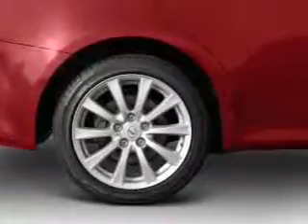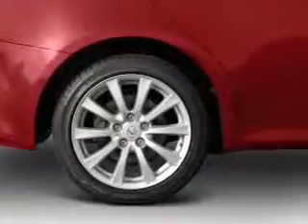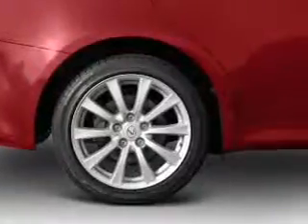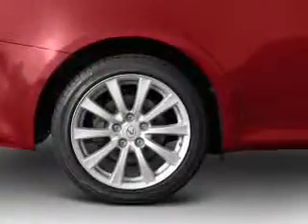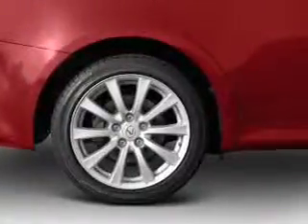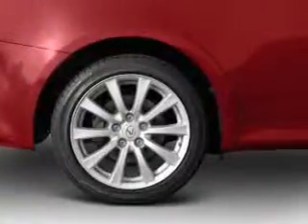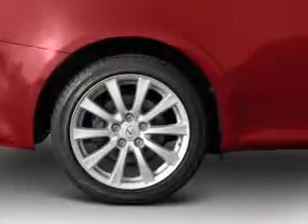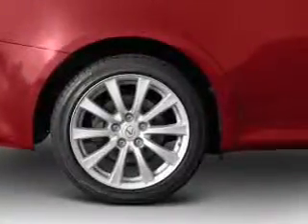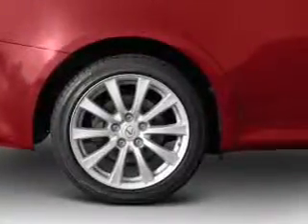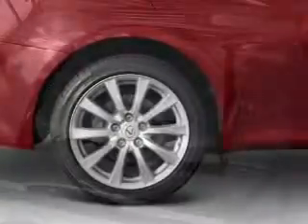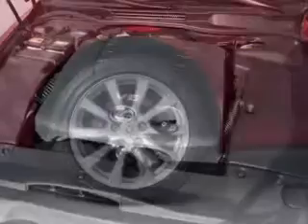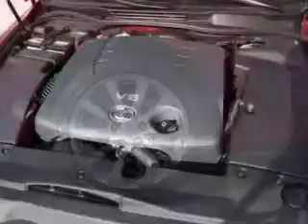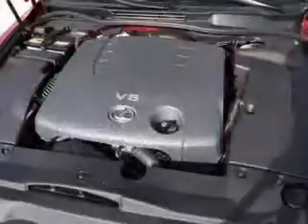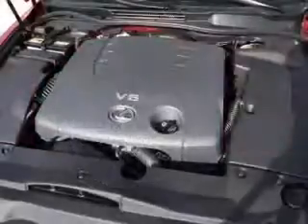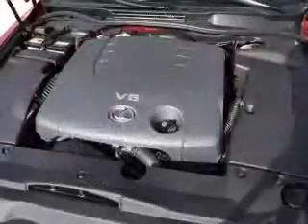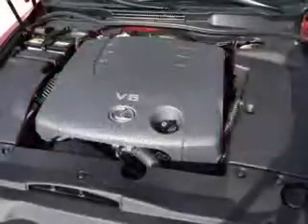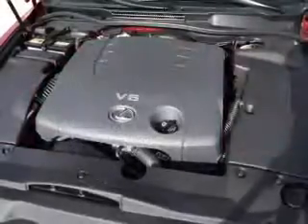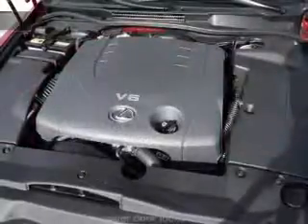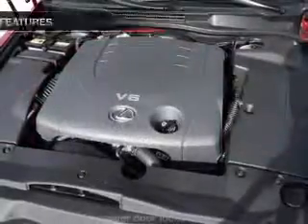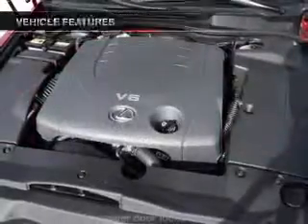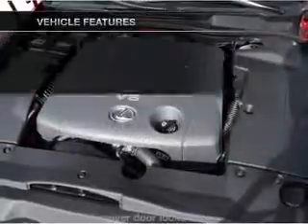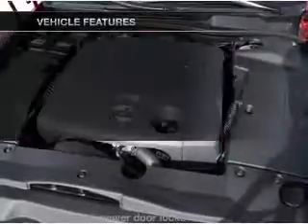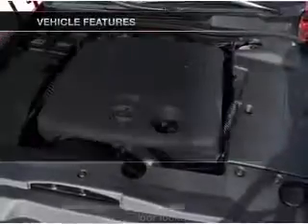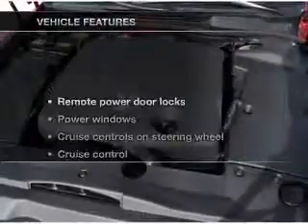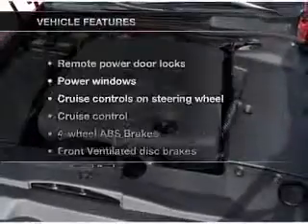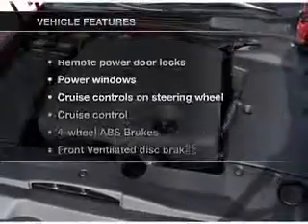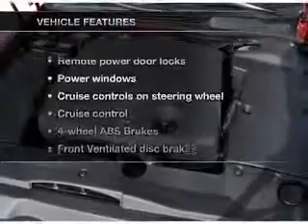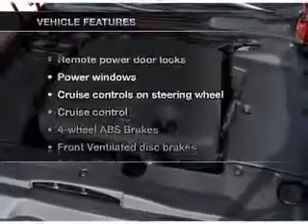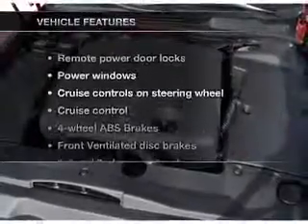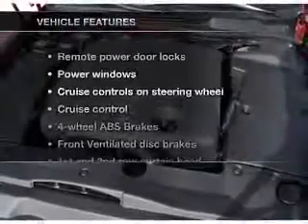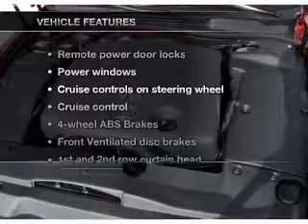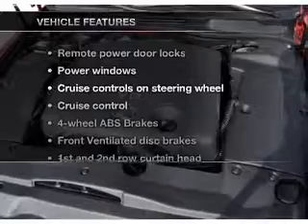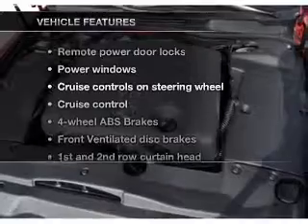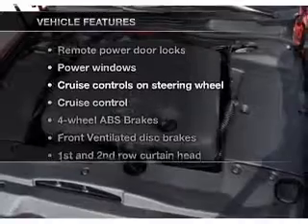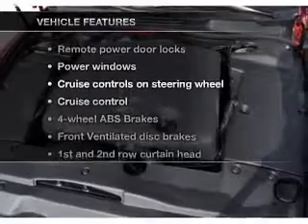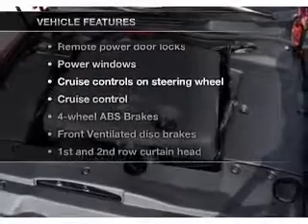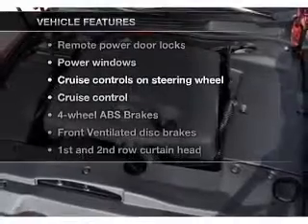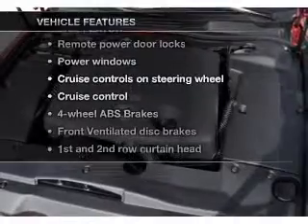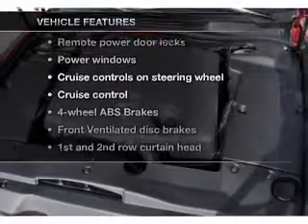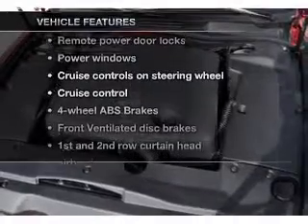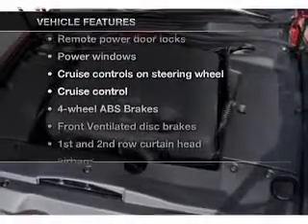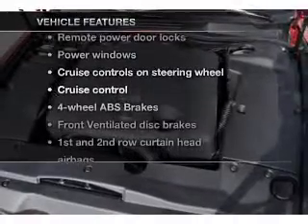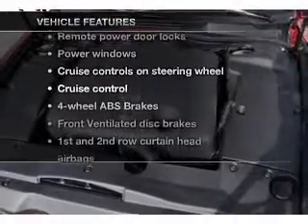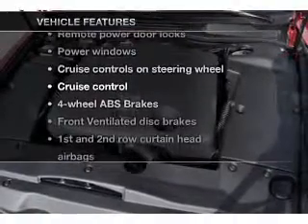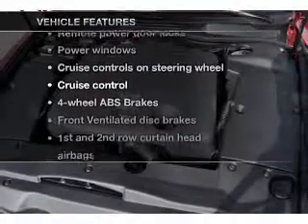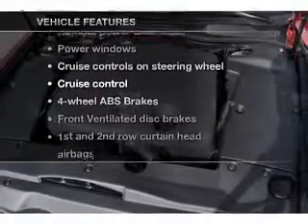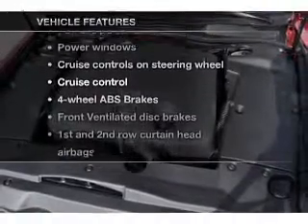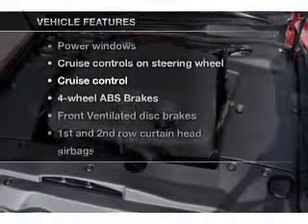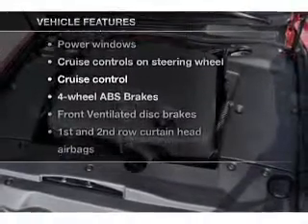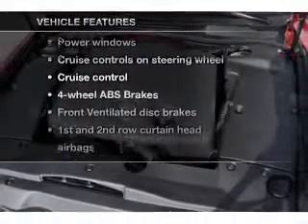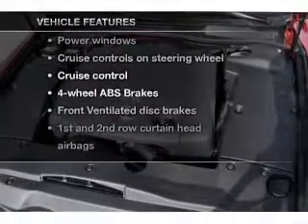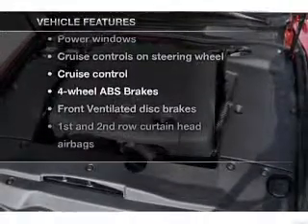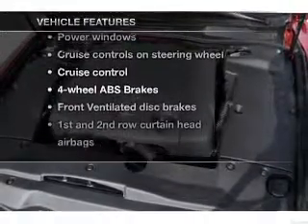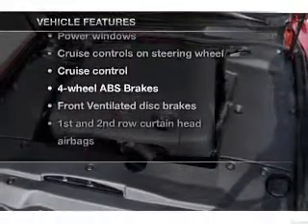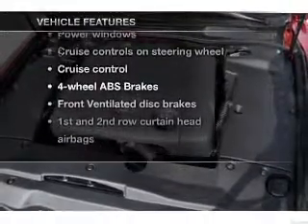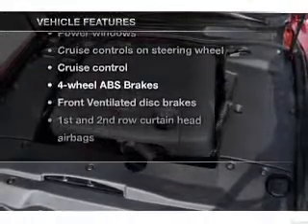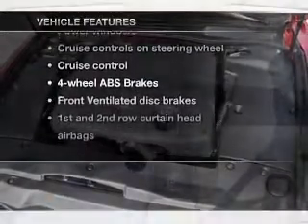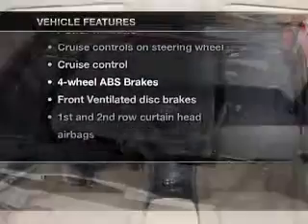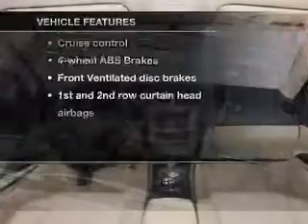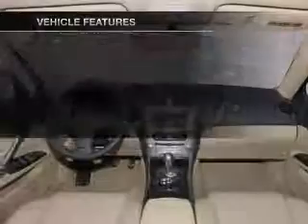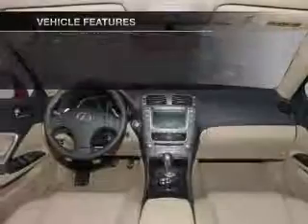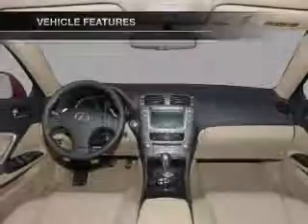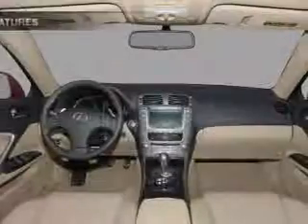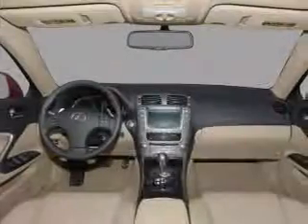Let the sunshine in with a sunroof. And with these notable features, you won't want to miss out on the opportunity to own this amazing ride.